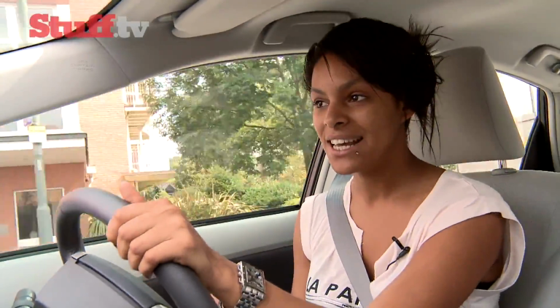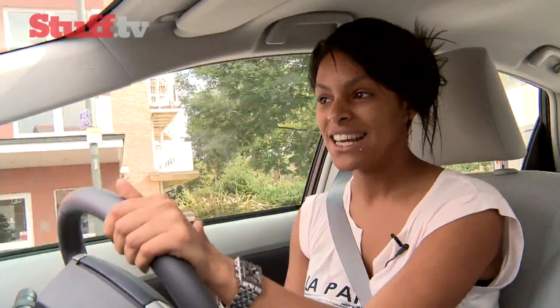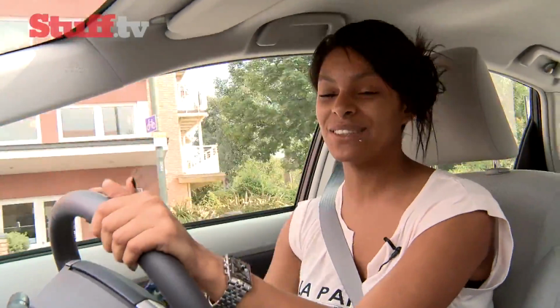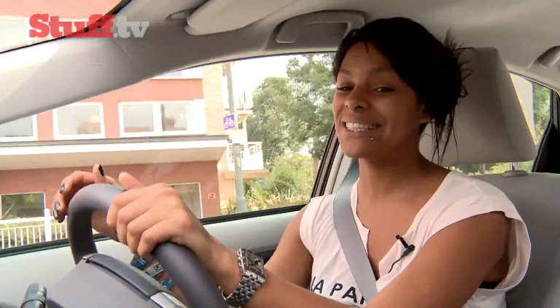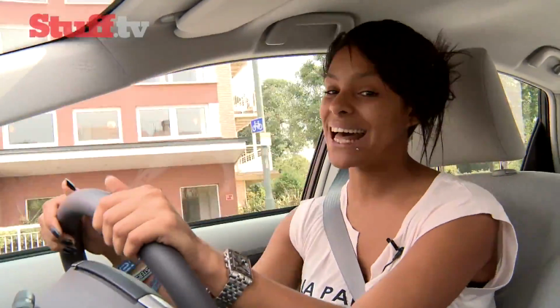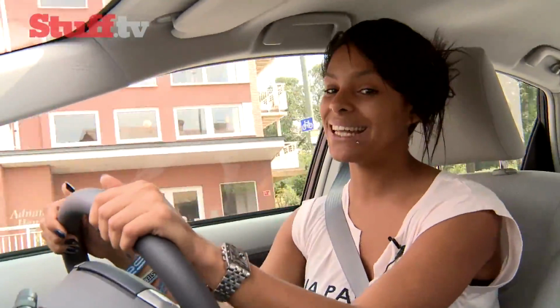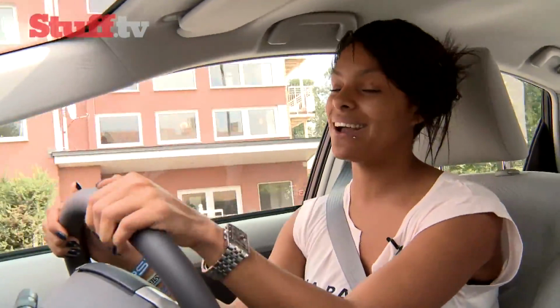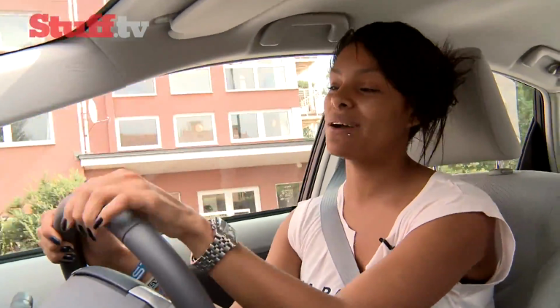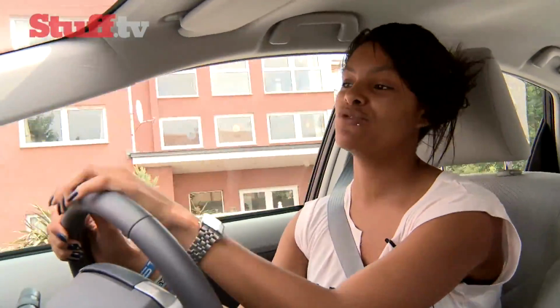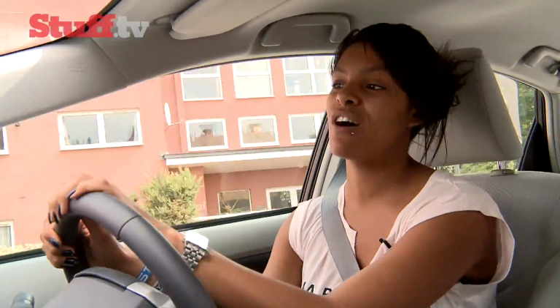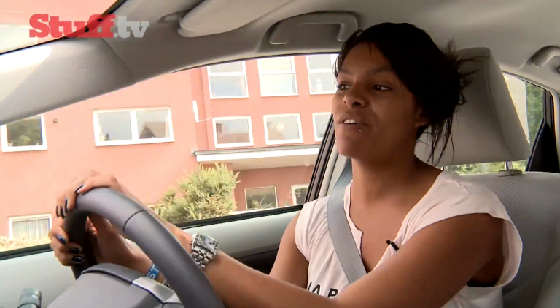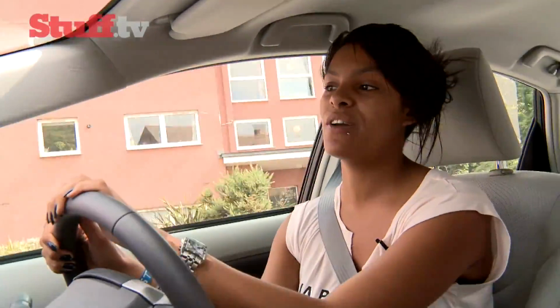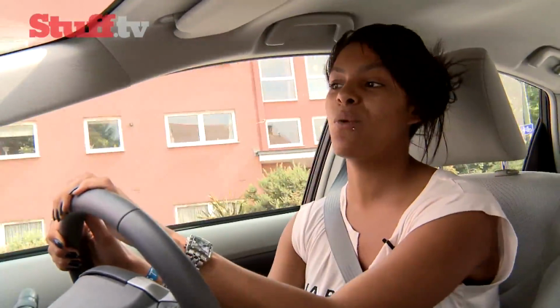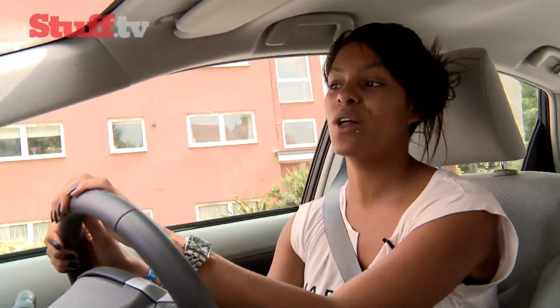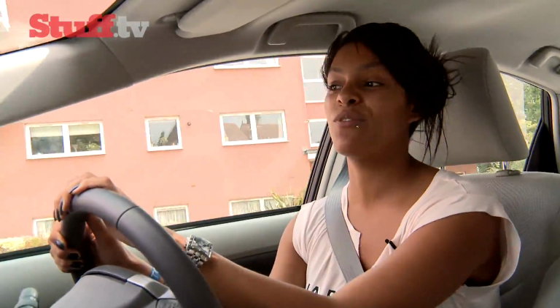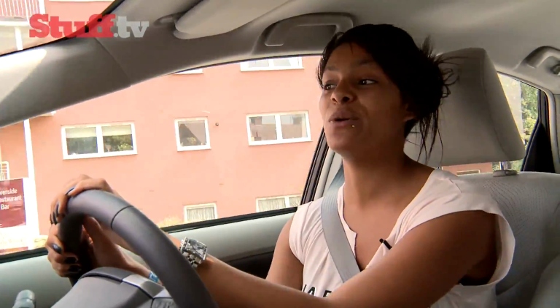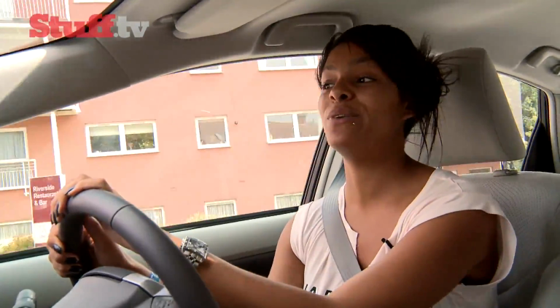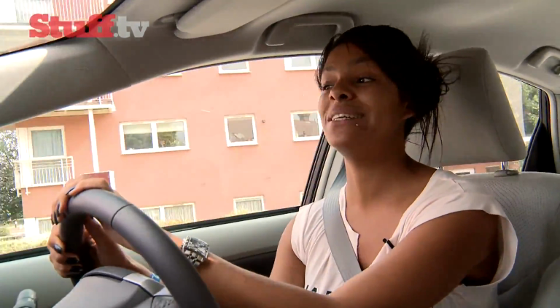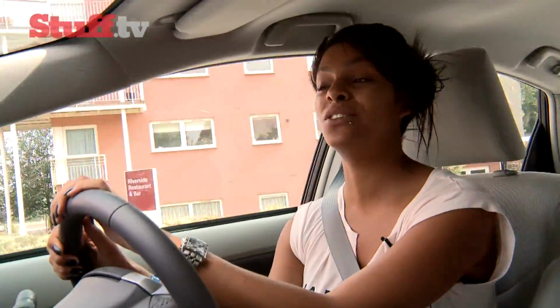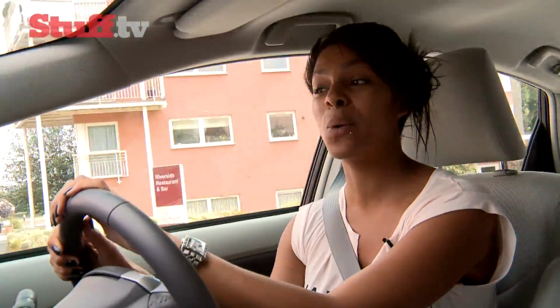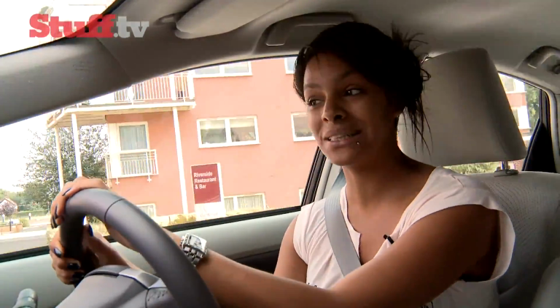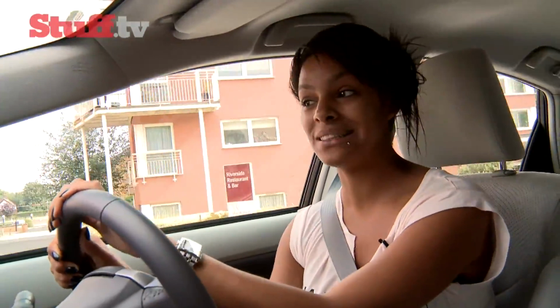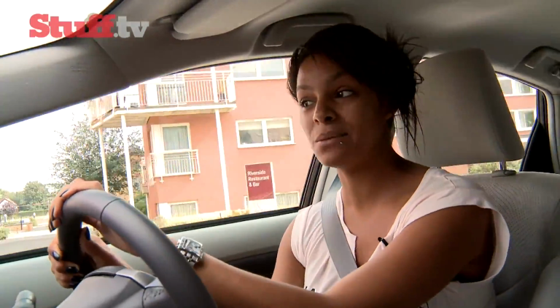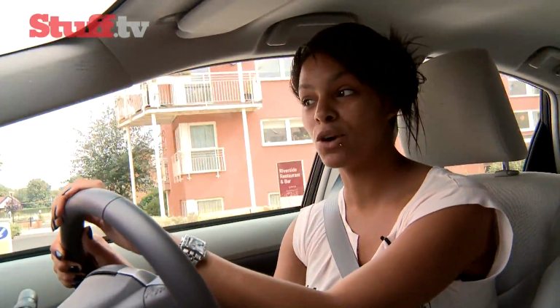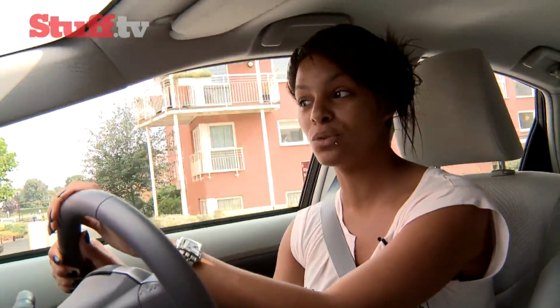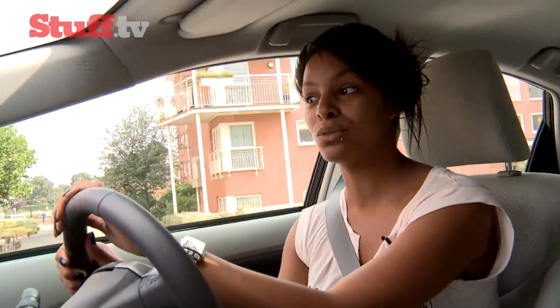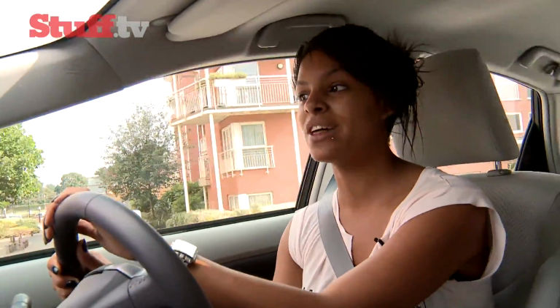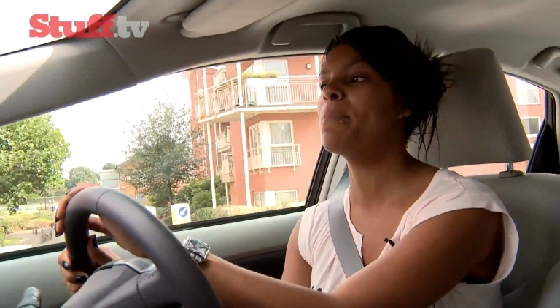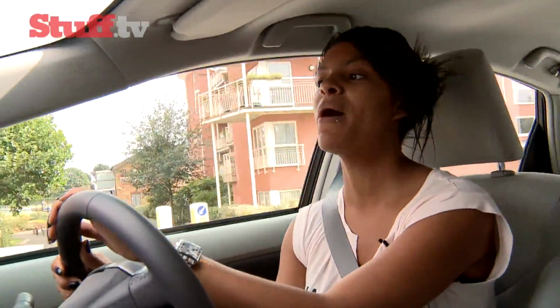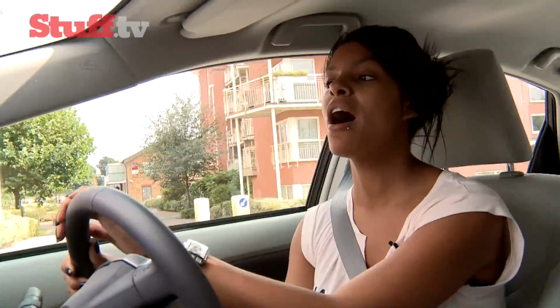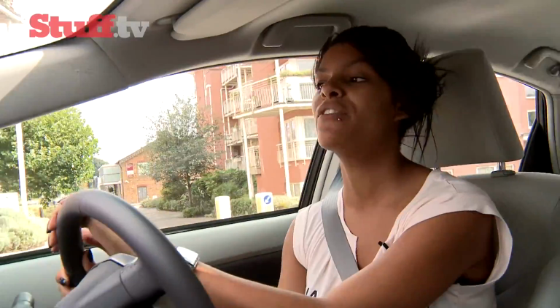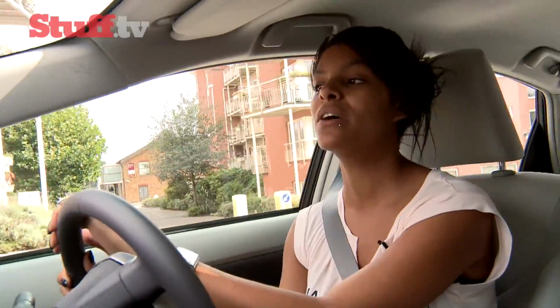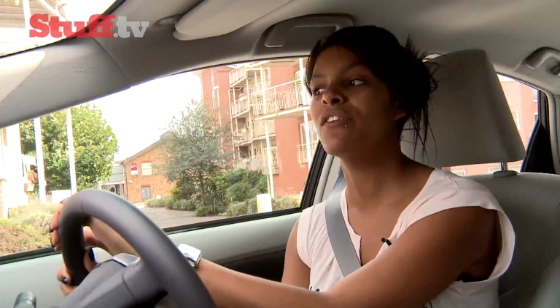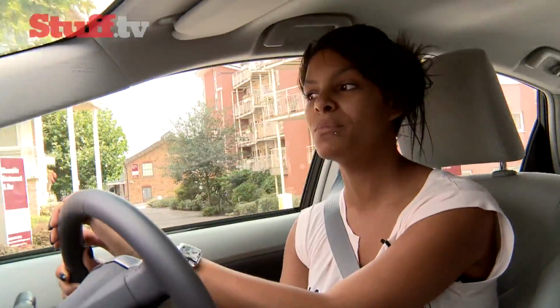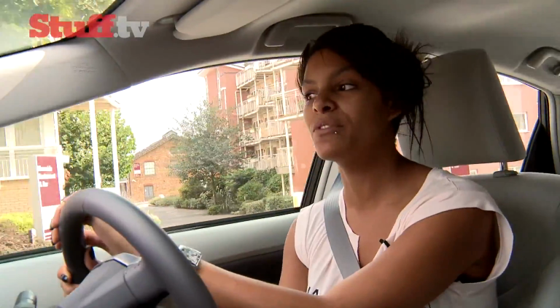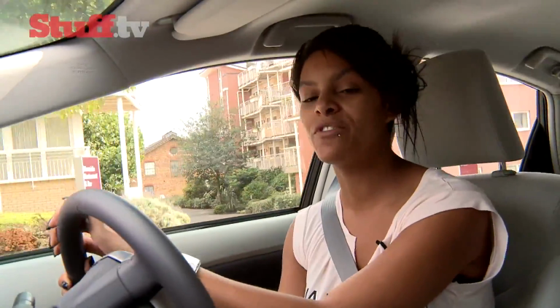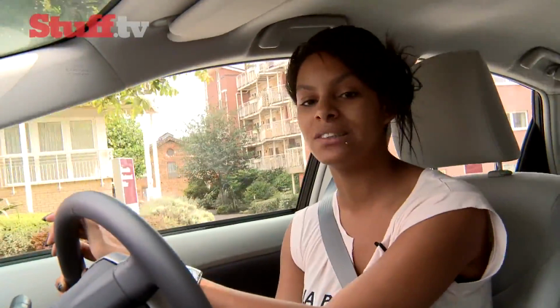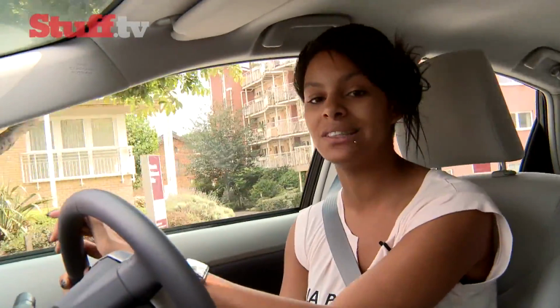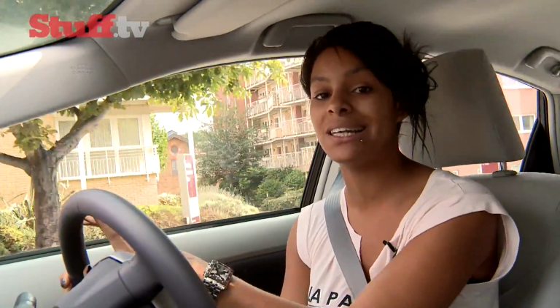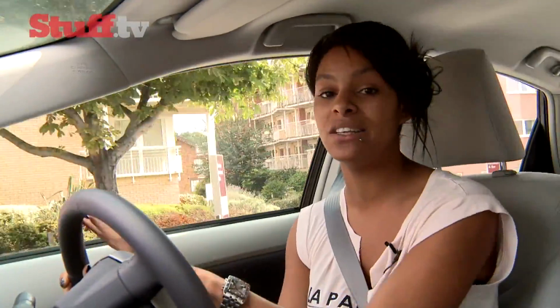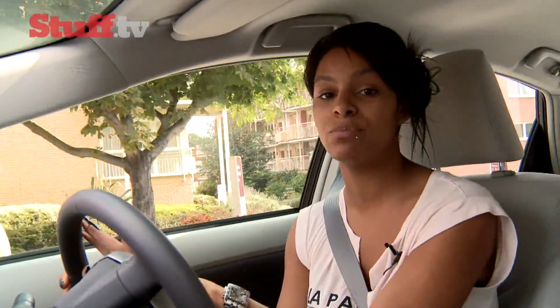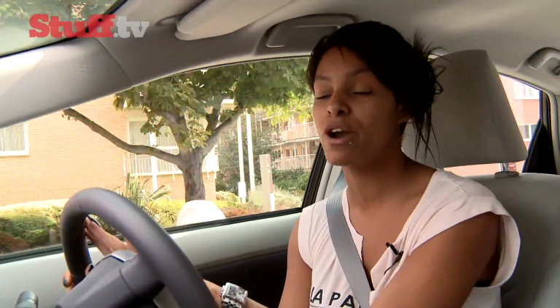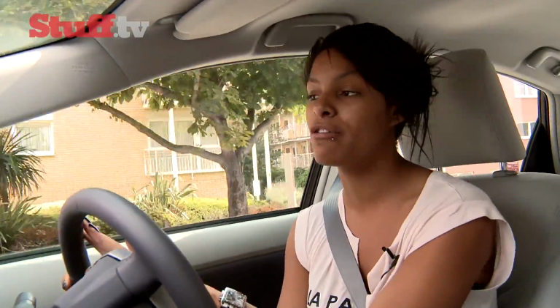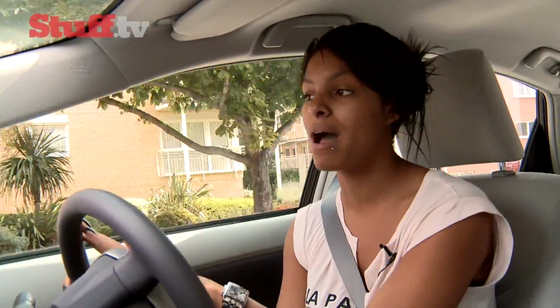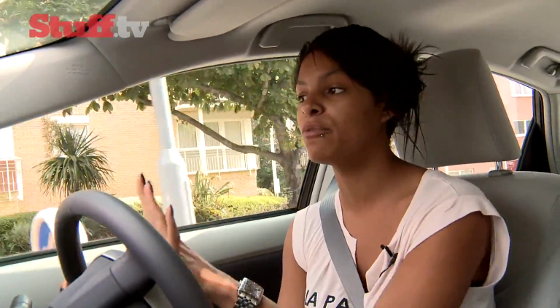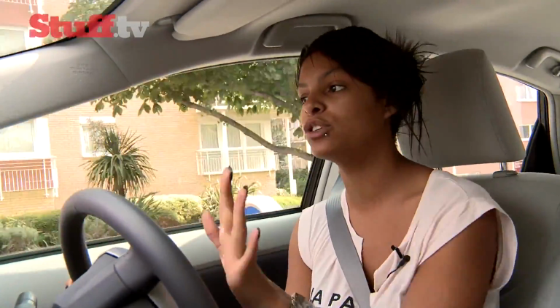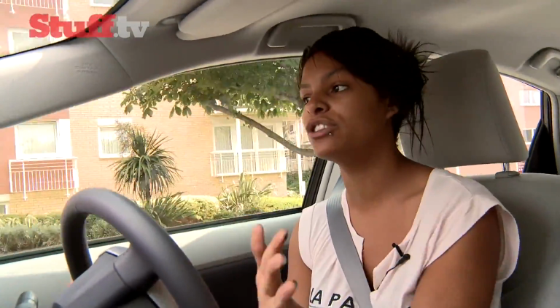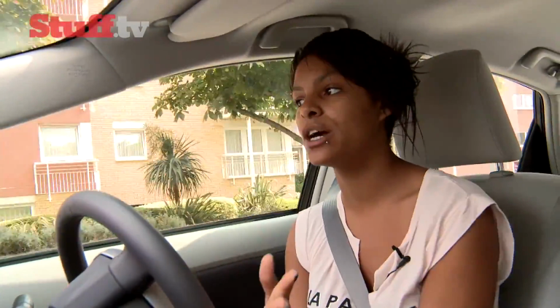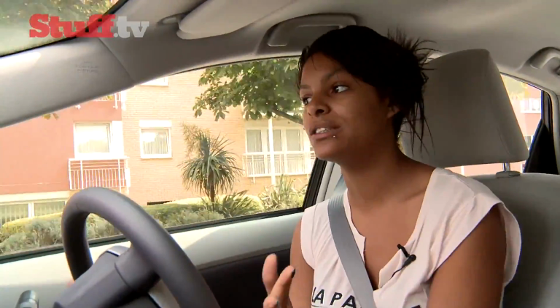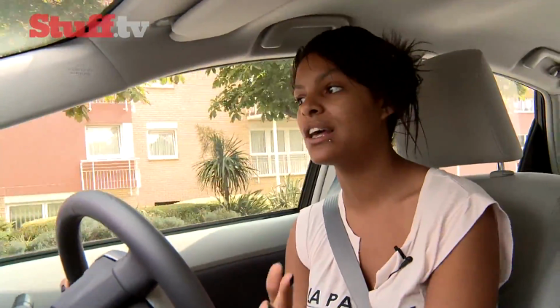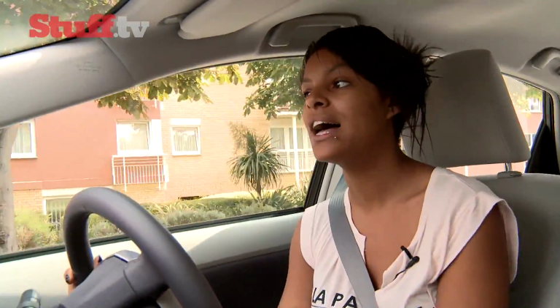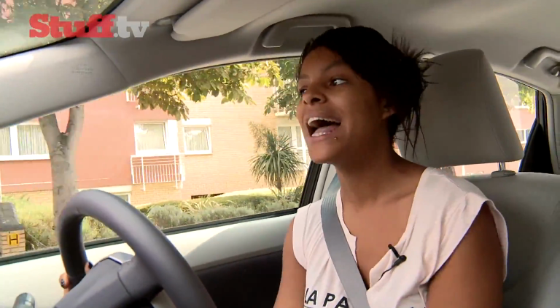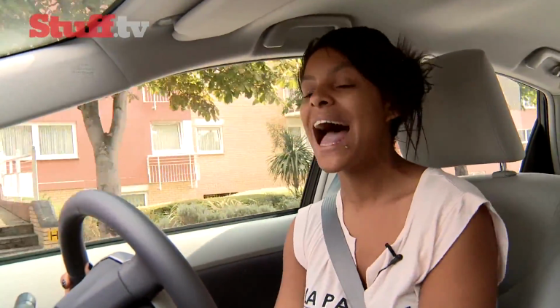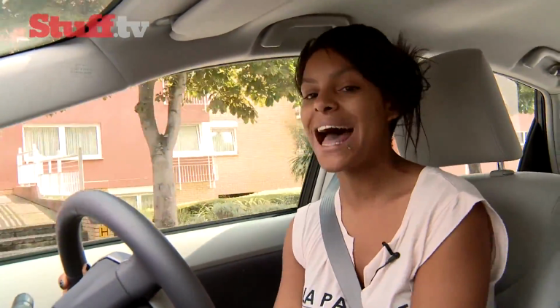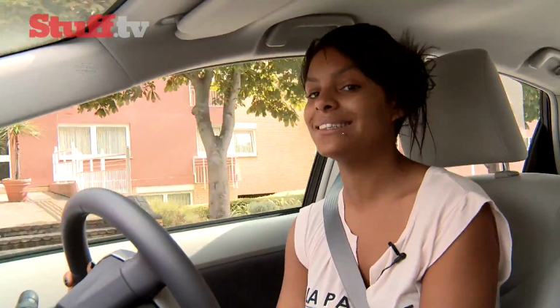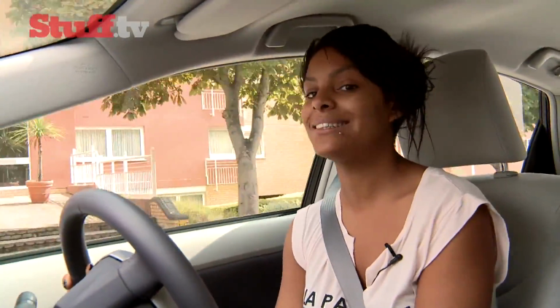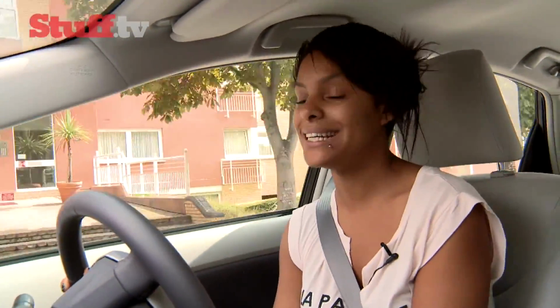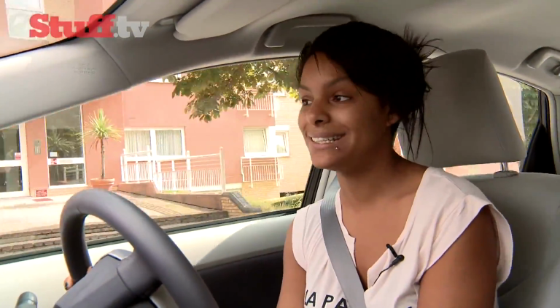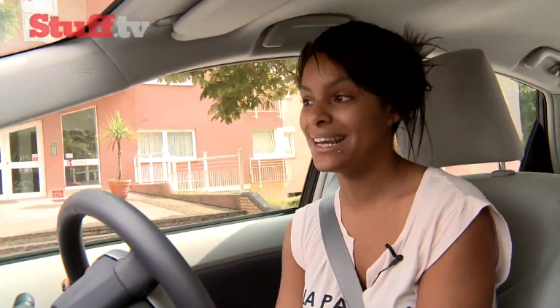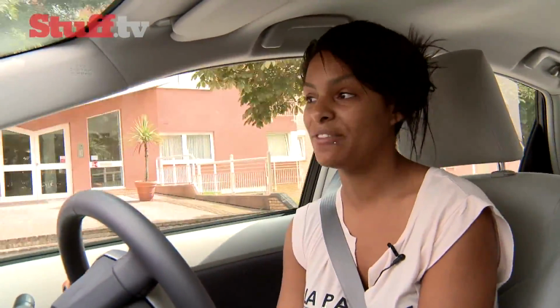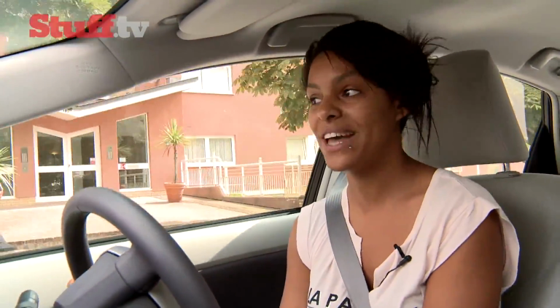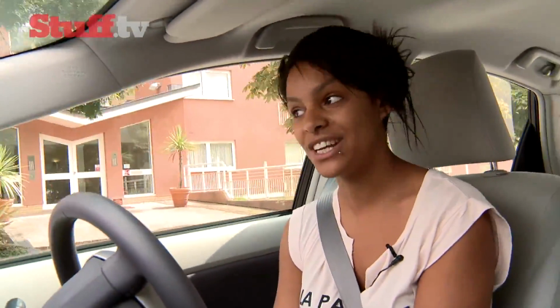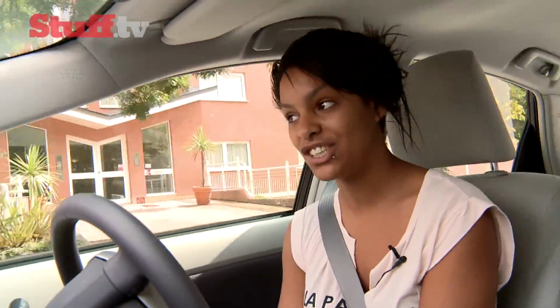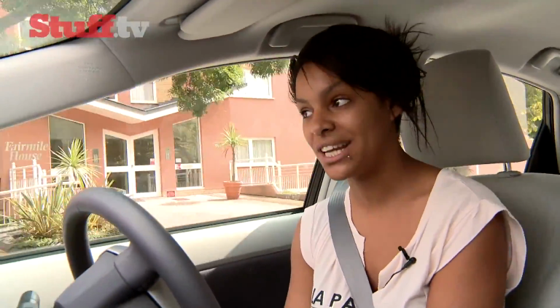Sadly, I'm driving one of only 20 models that are part of a government-funded lease programme for Toyota and EZF Energy, which means you won't be able to buy one until 2012.